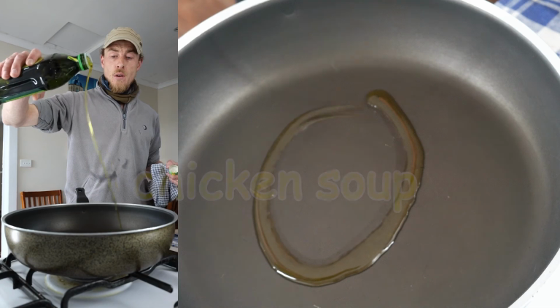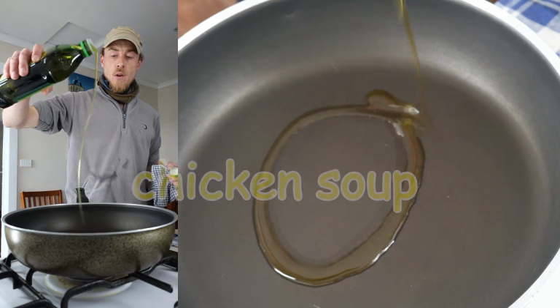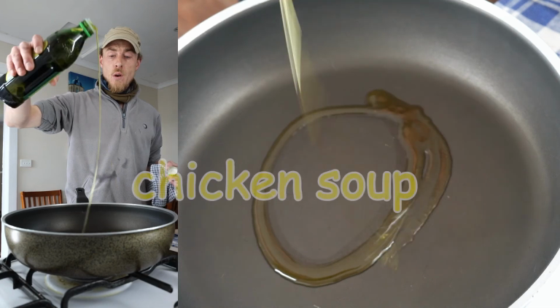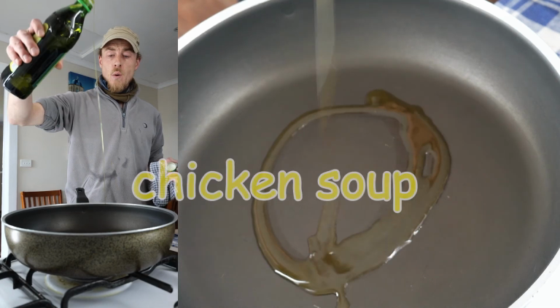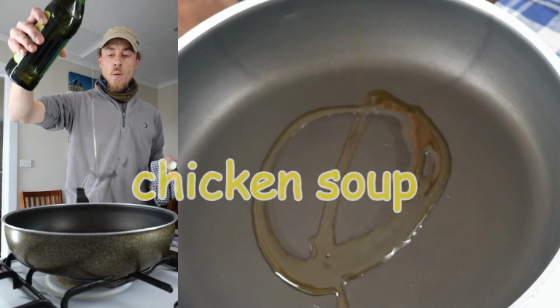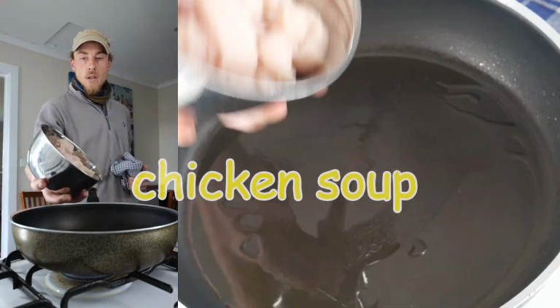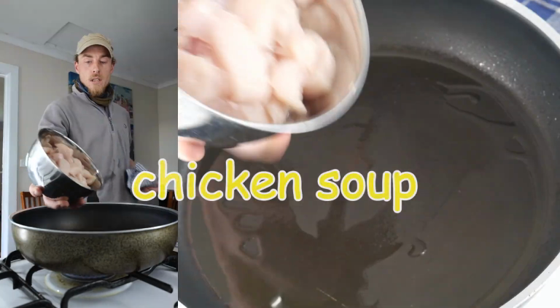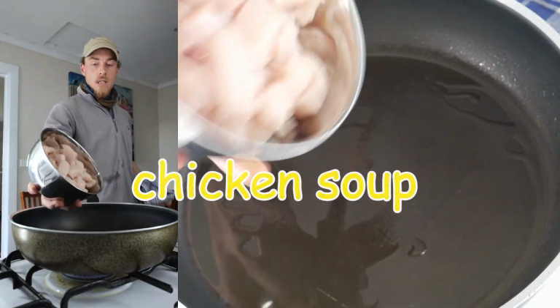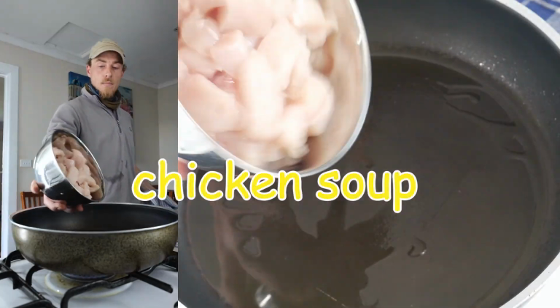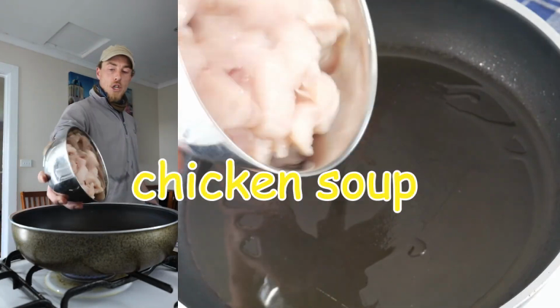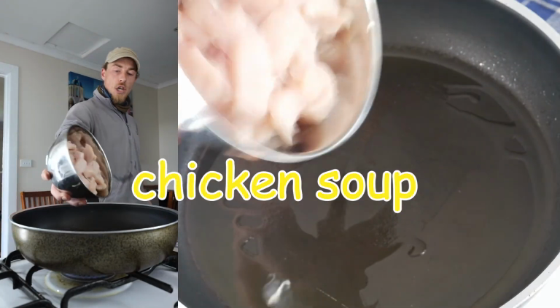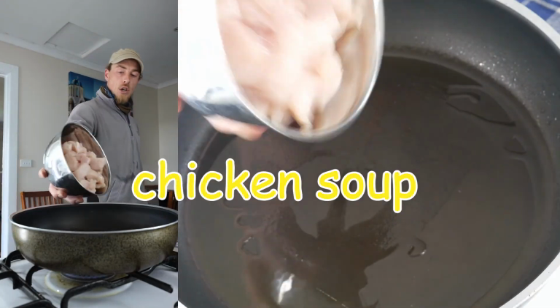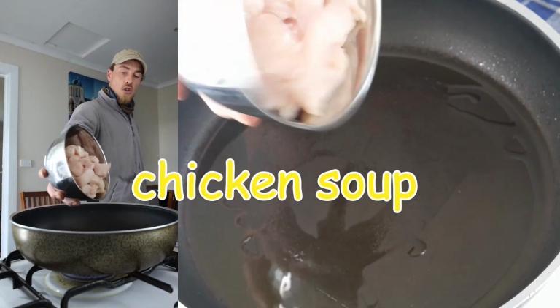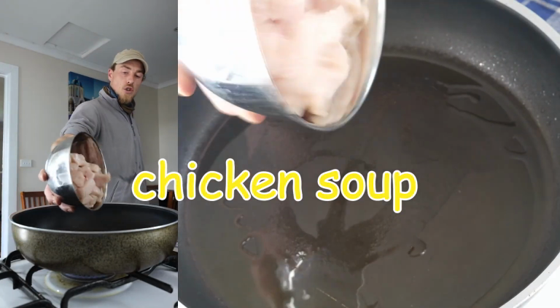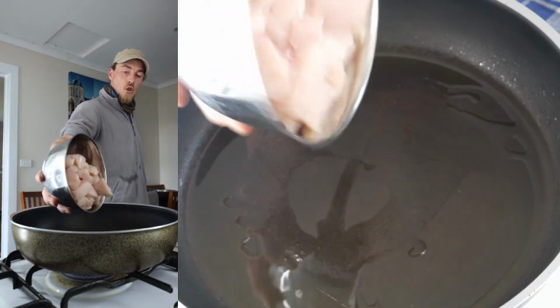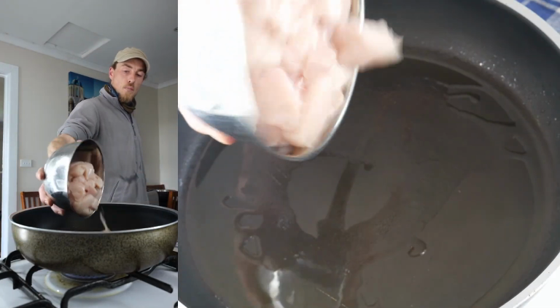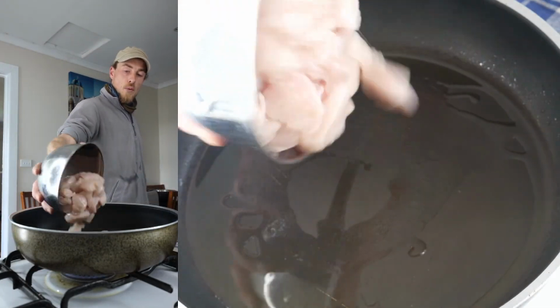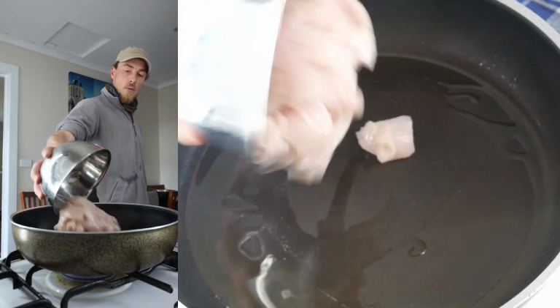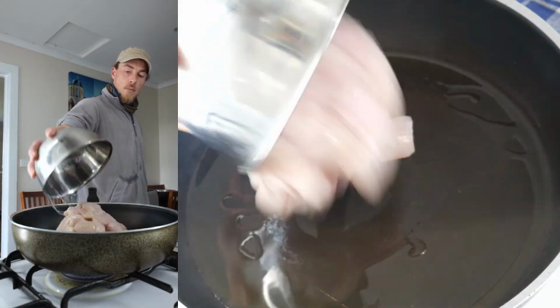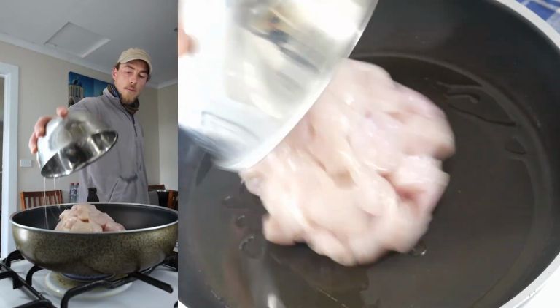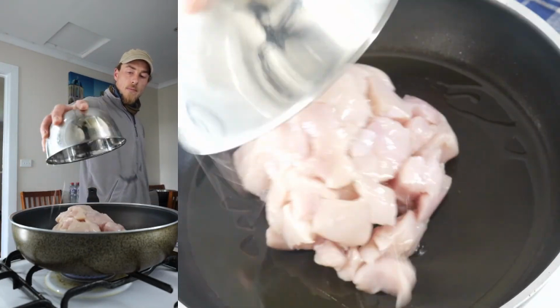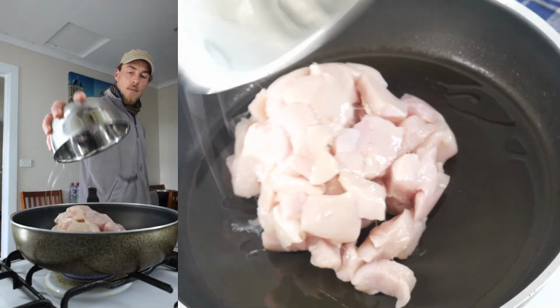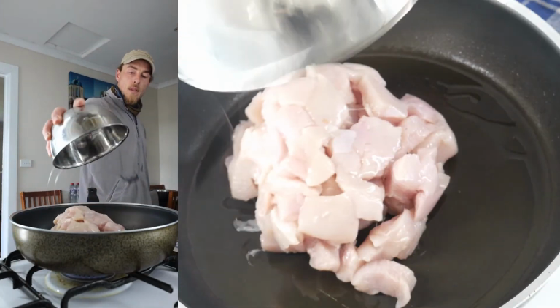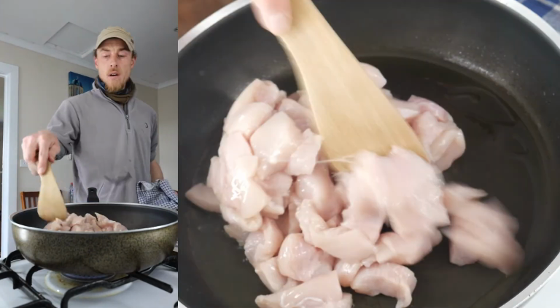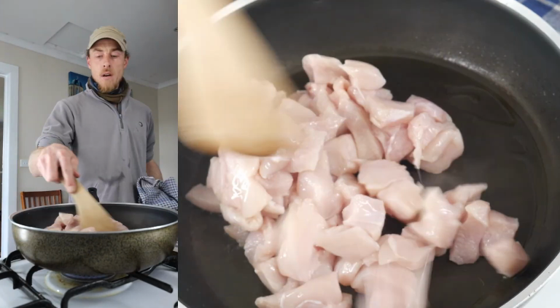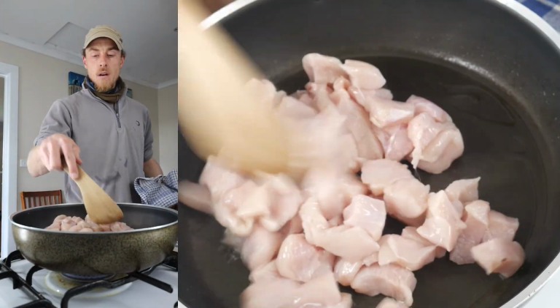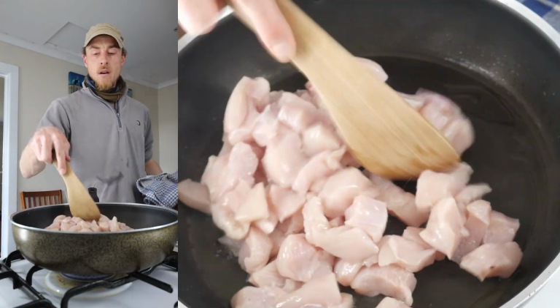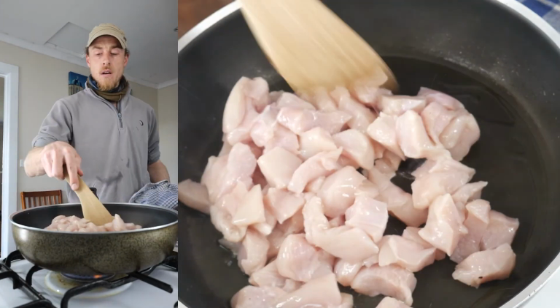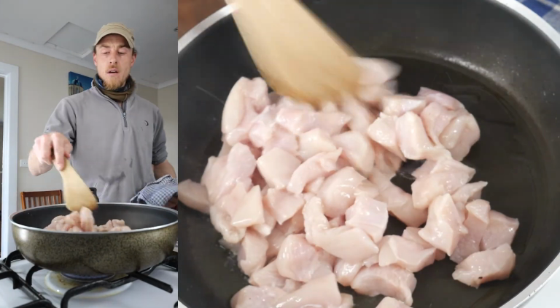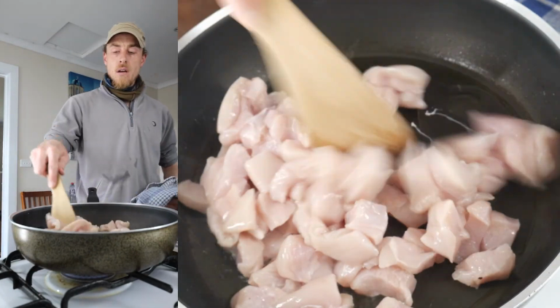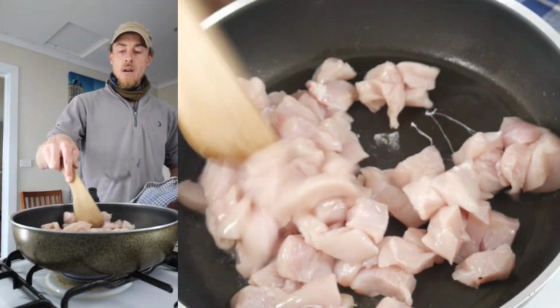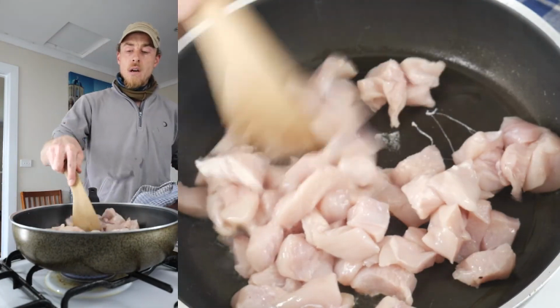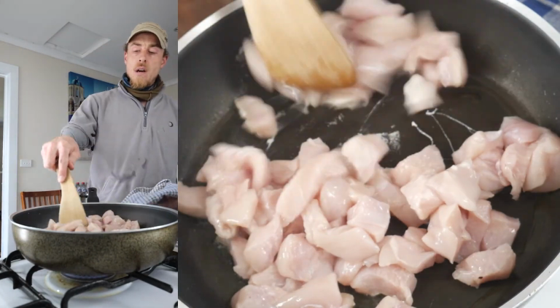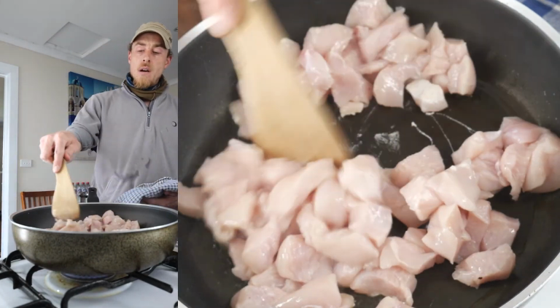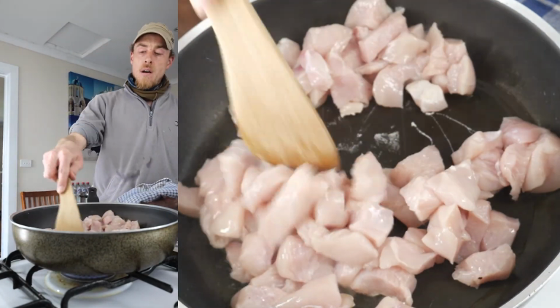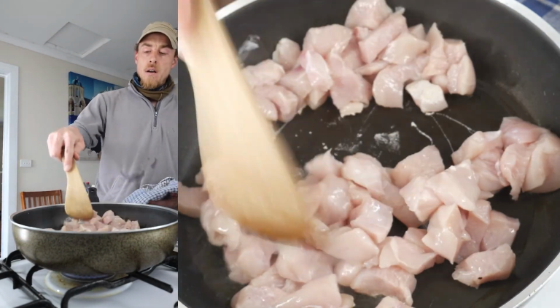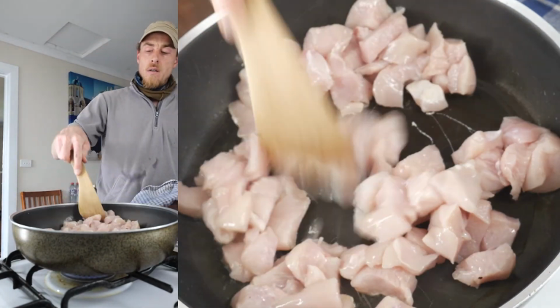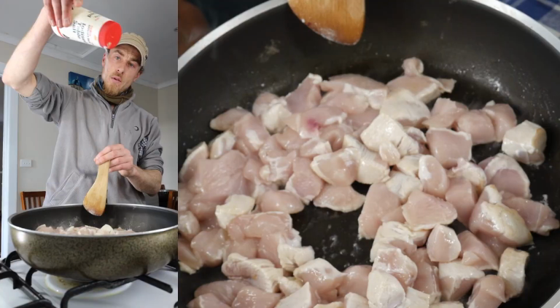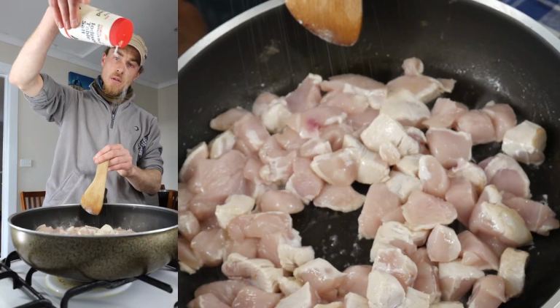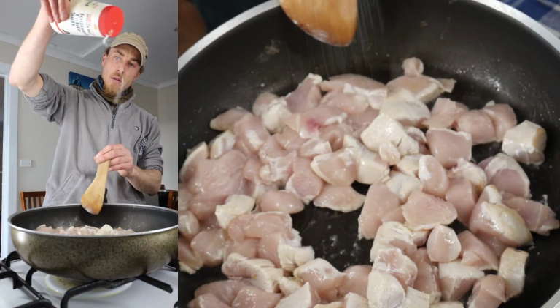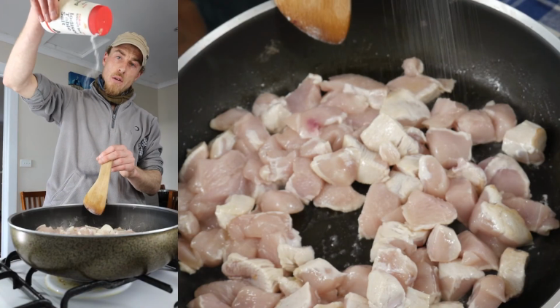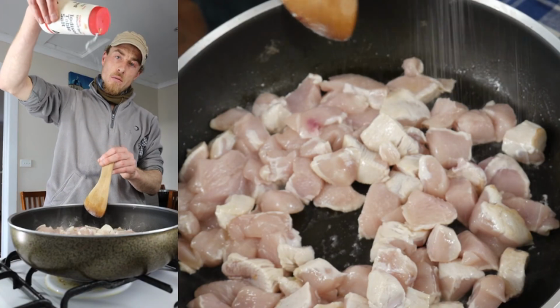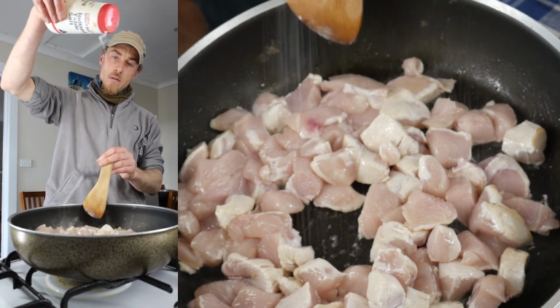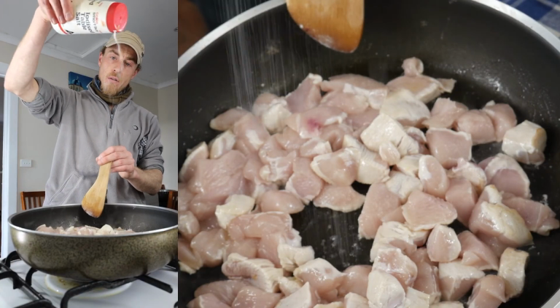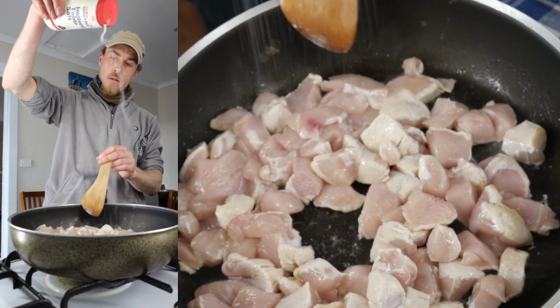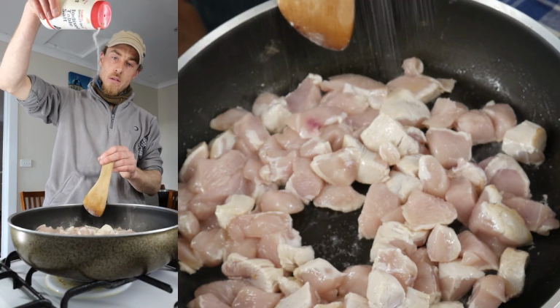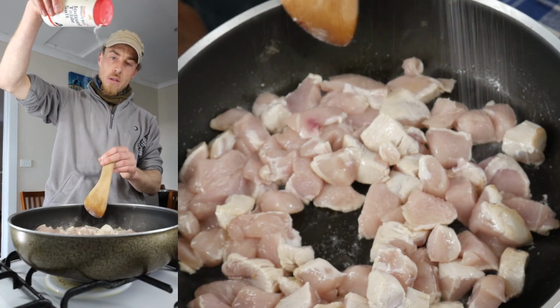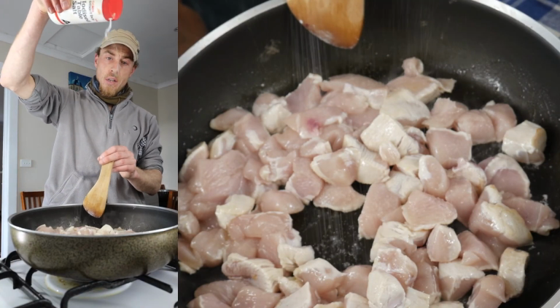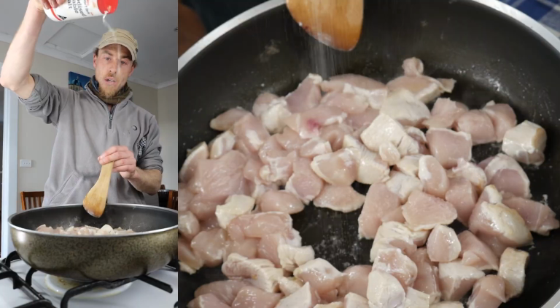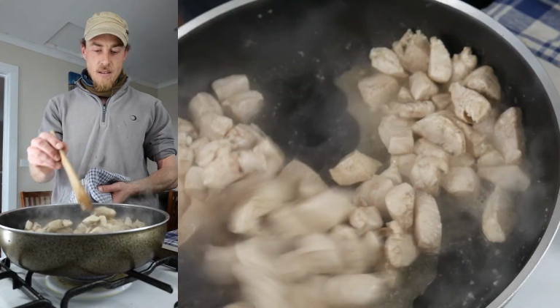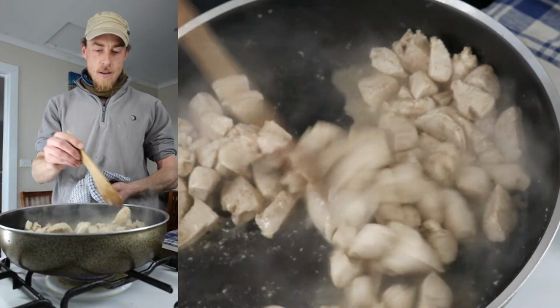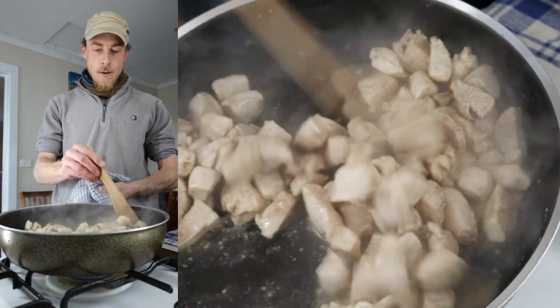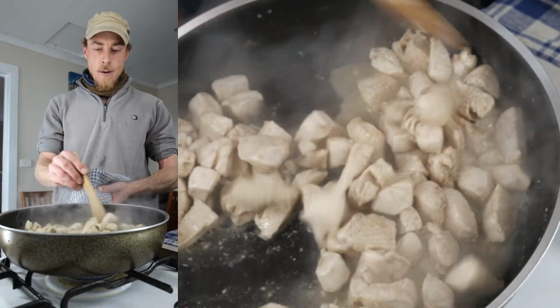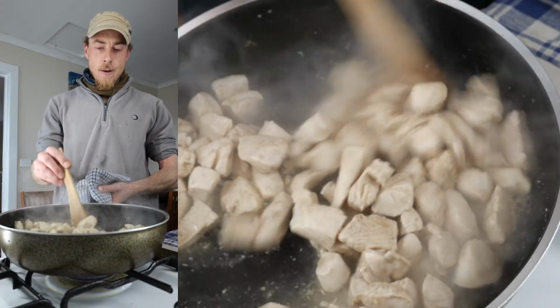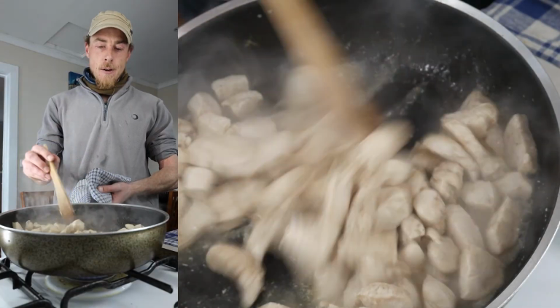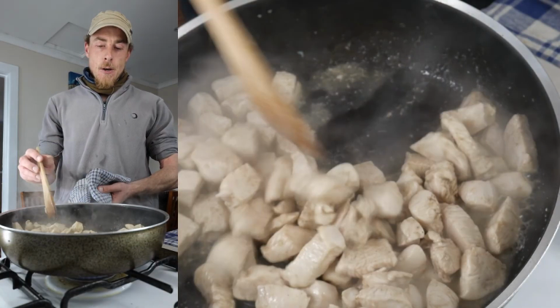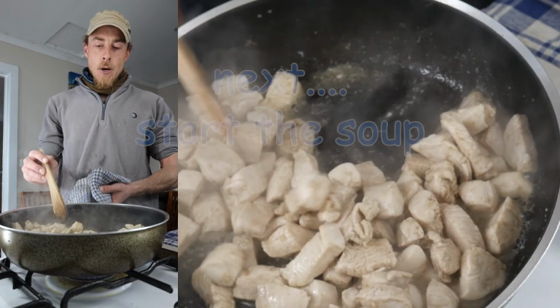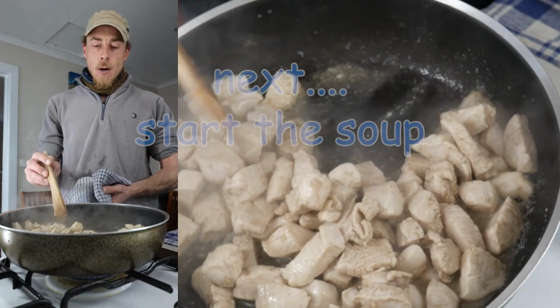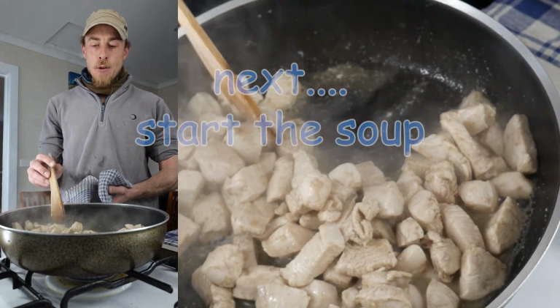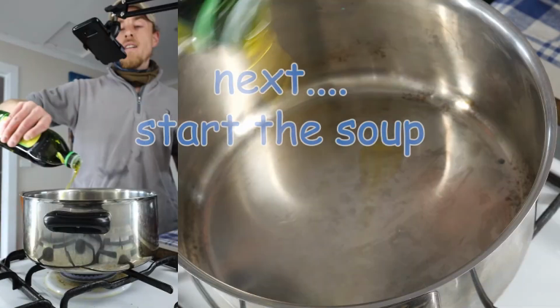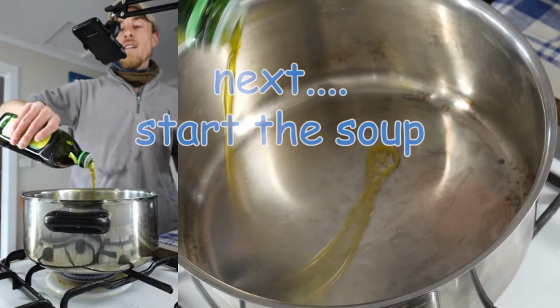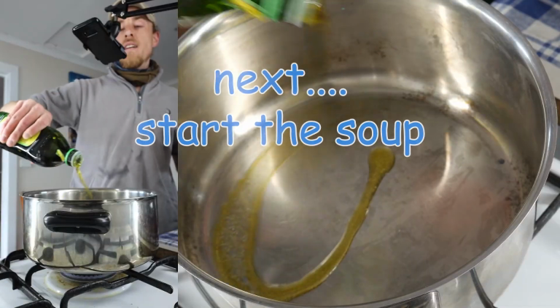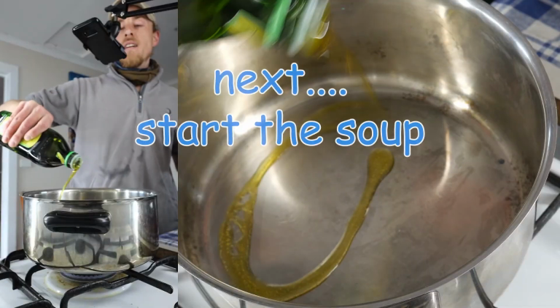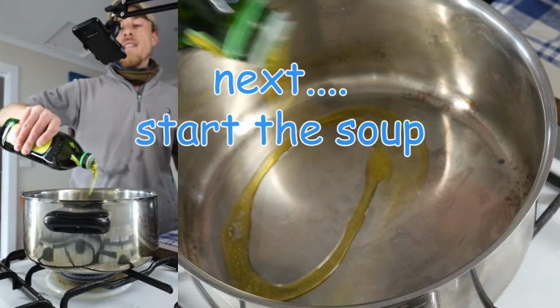Just cooking some chicken soup. Start by browning off the chicken. Salt on the chicken. Oh, she's smoking.